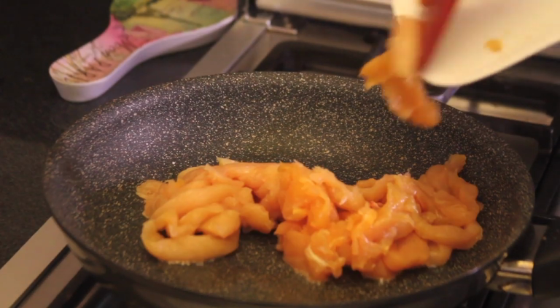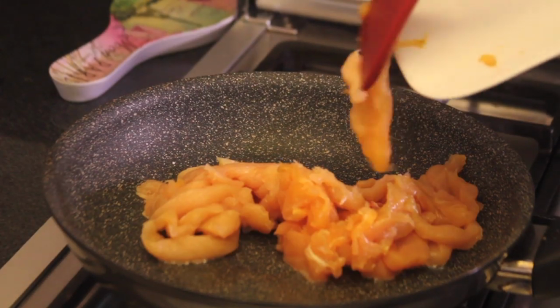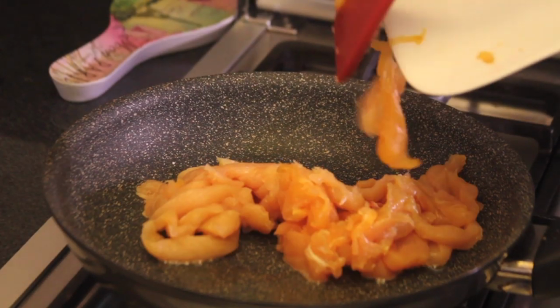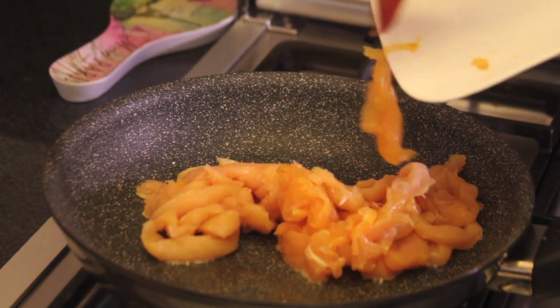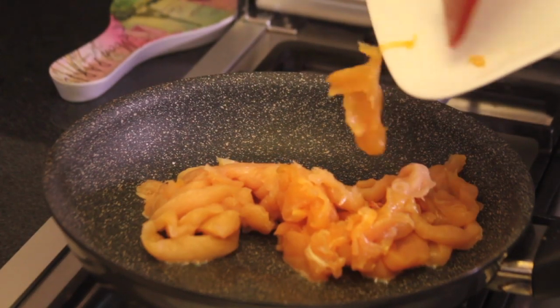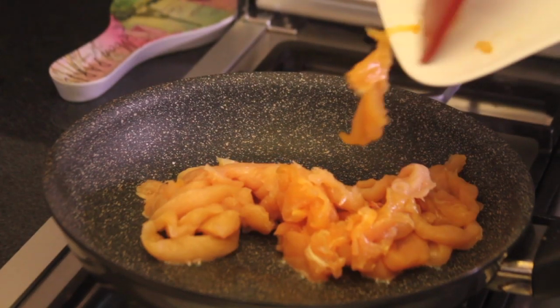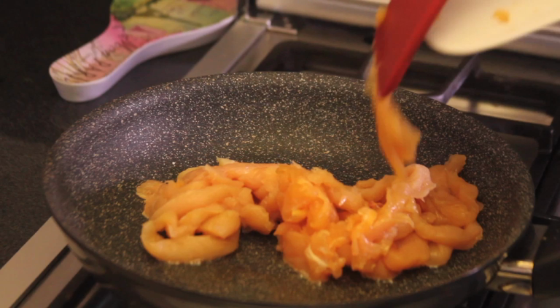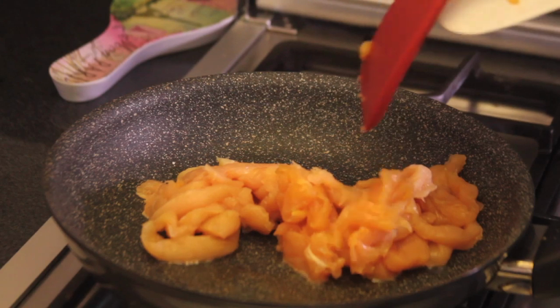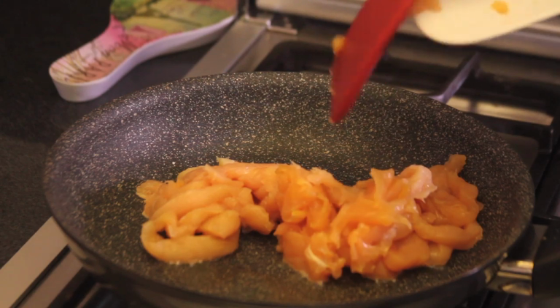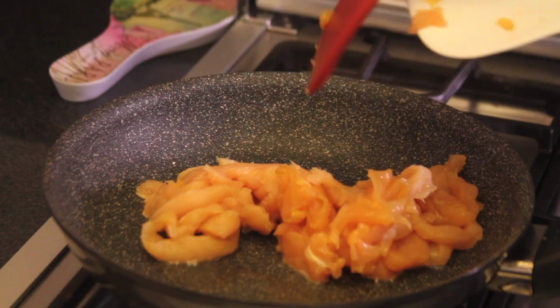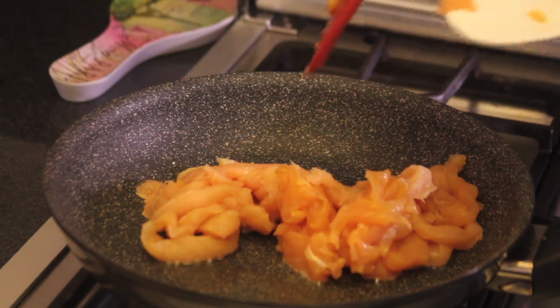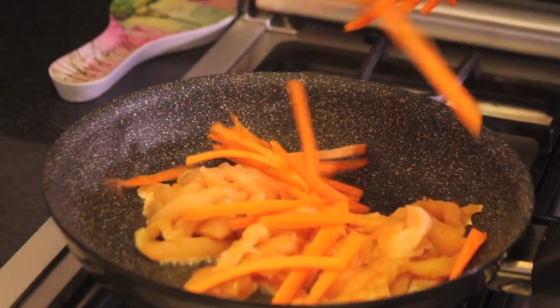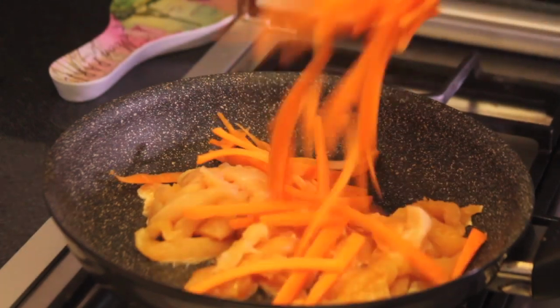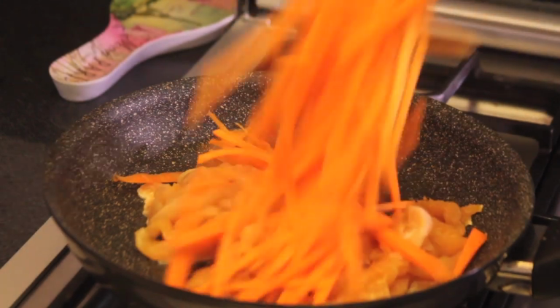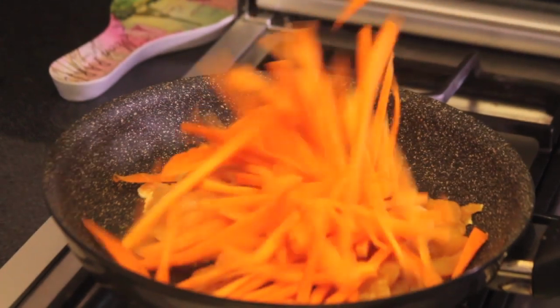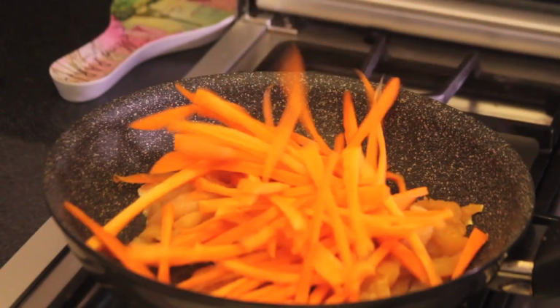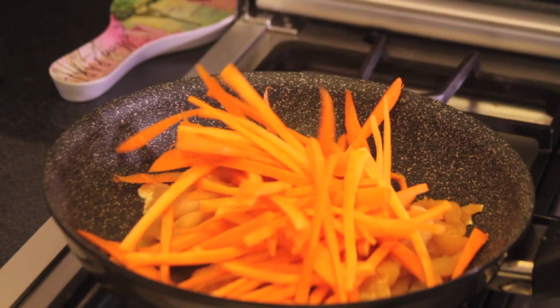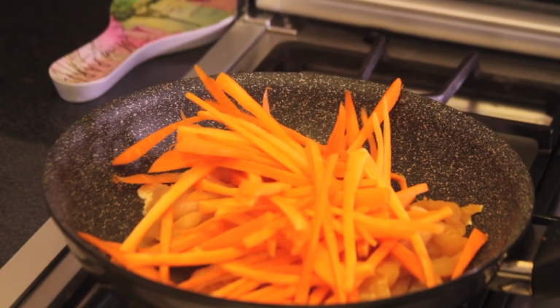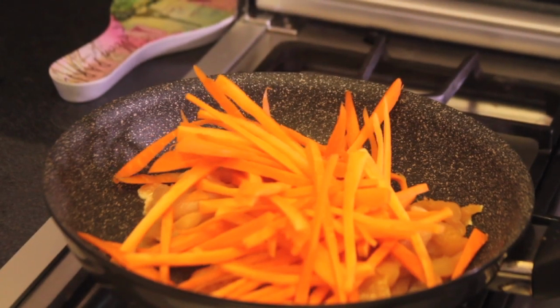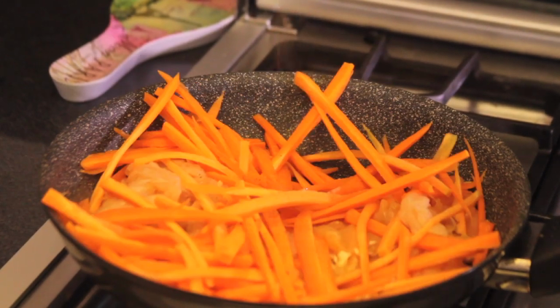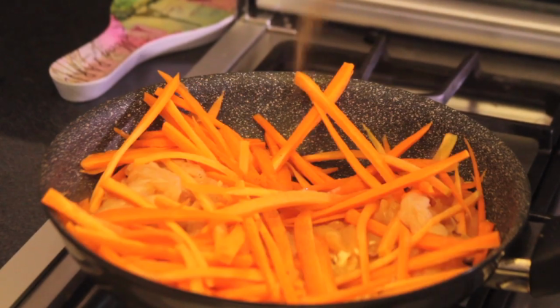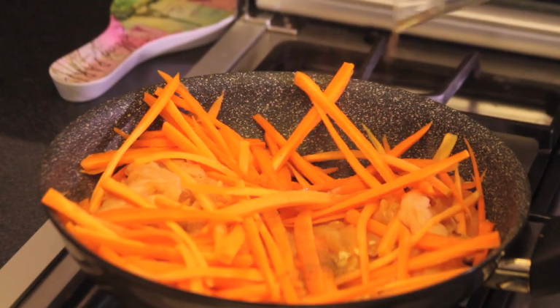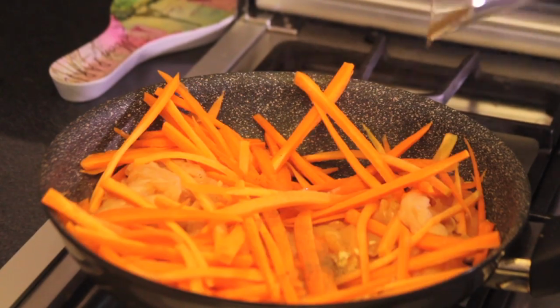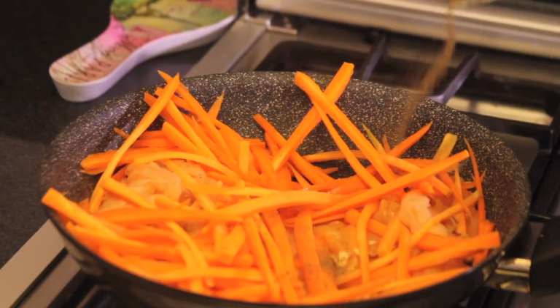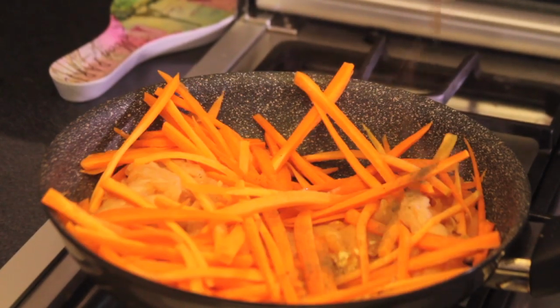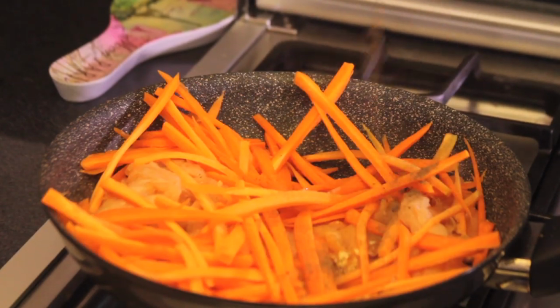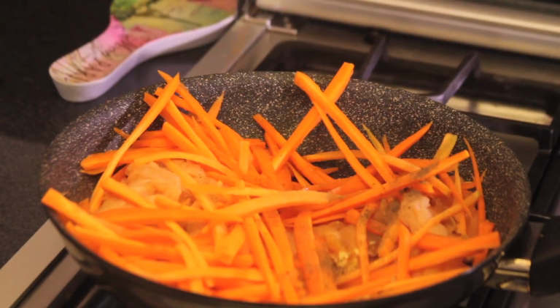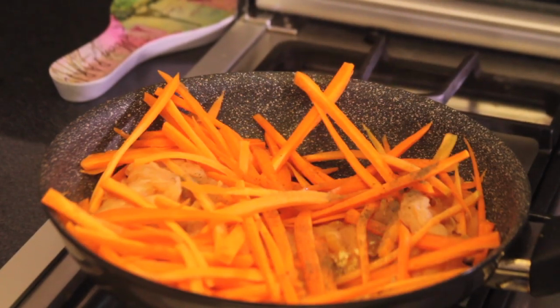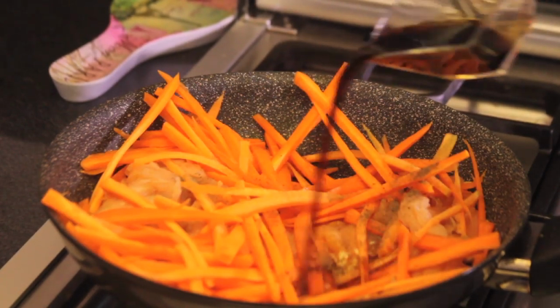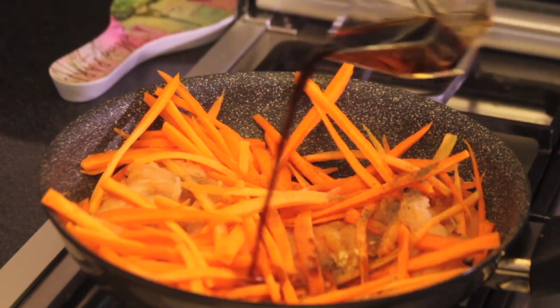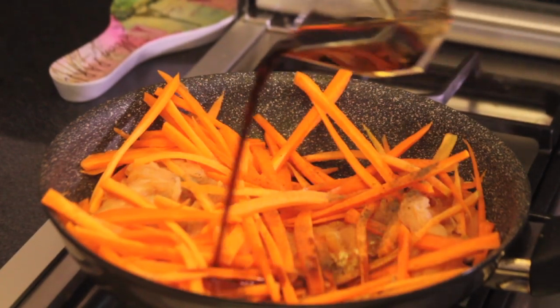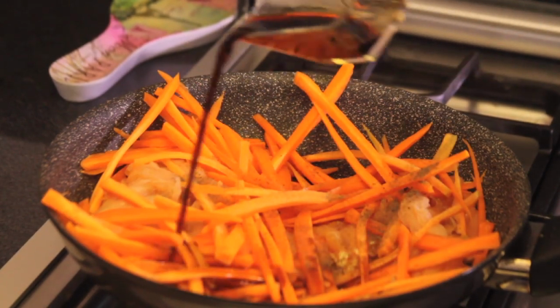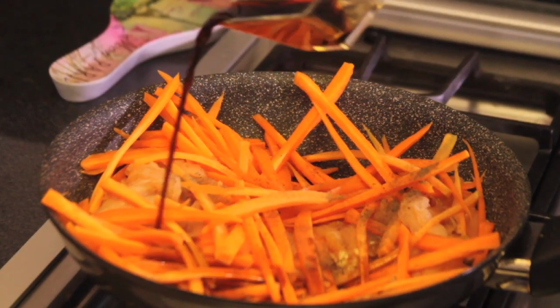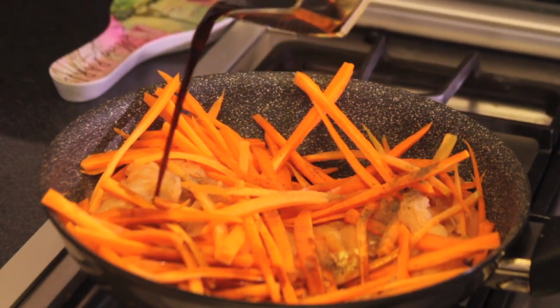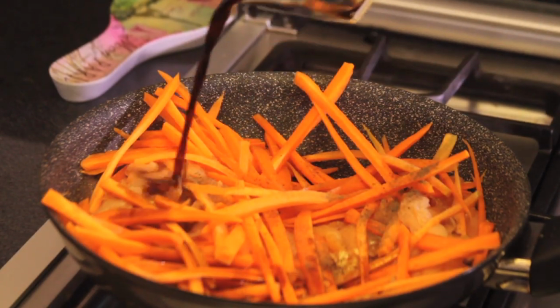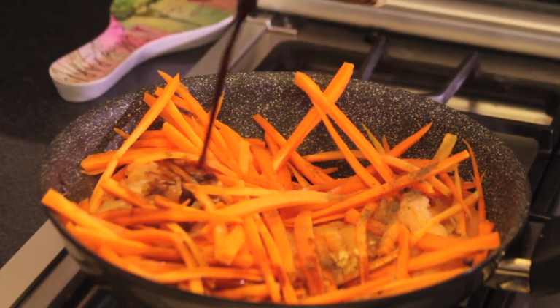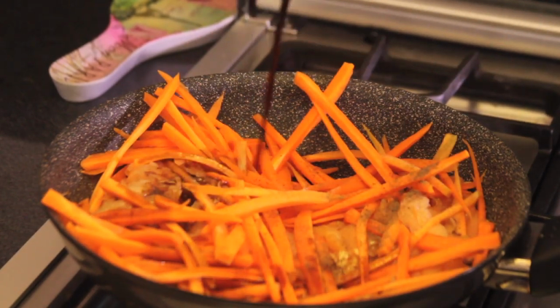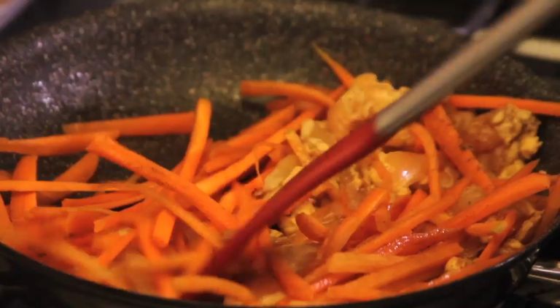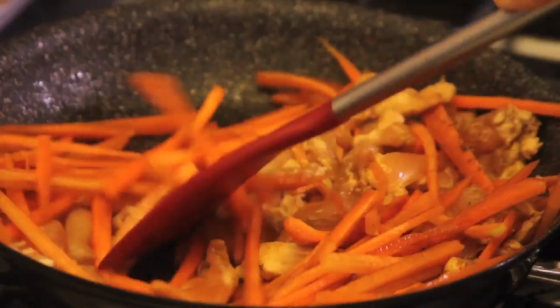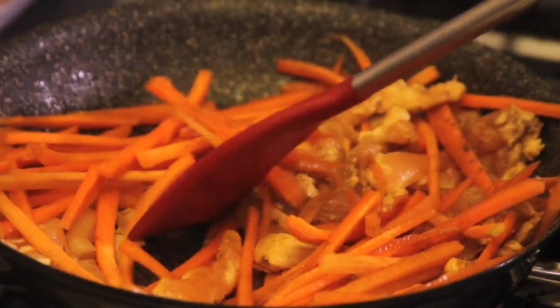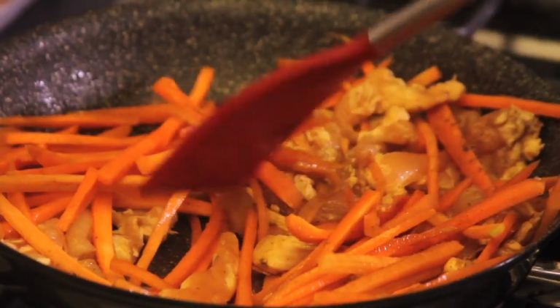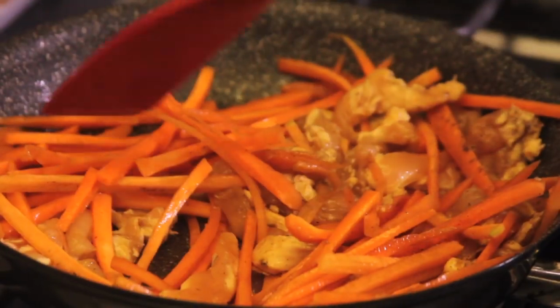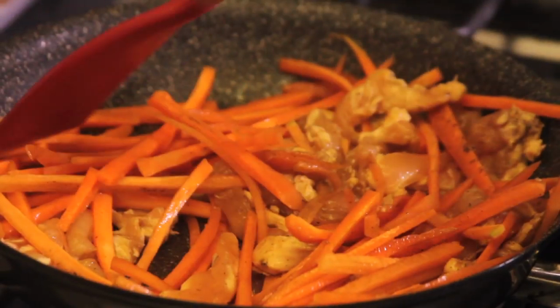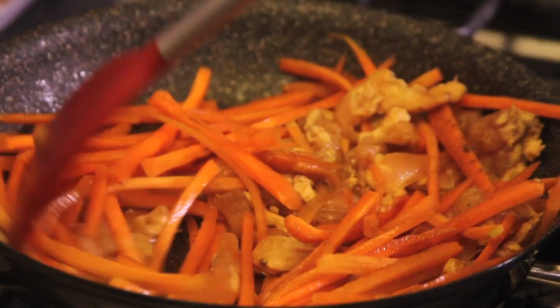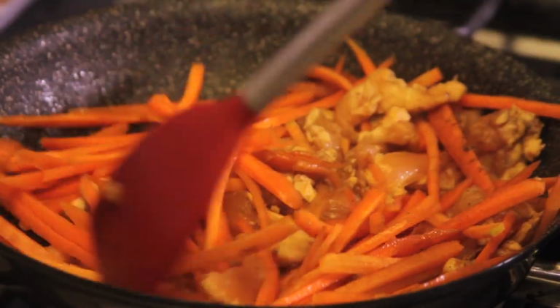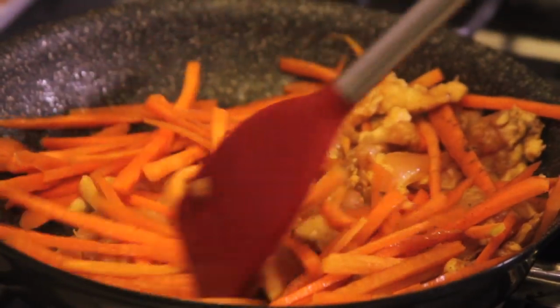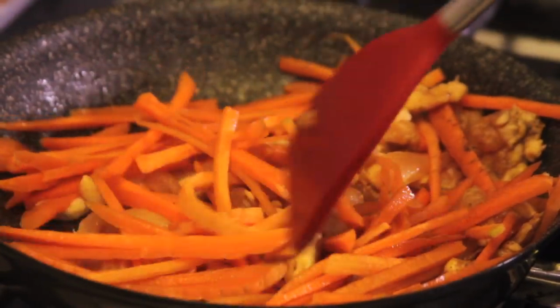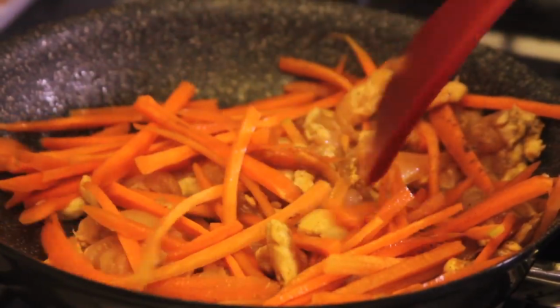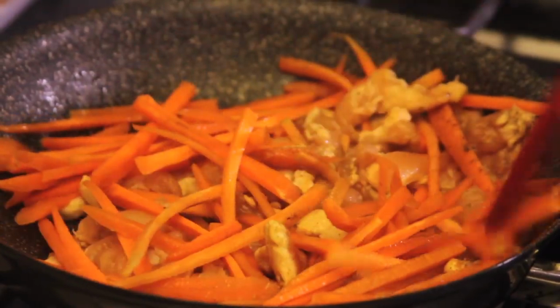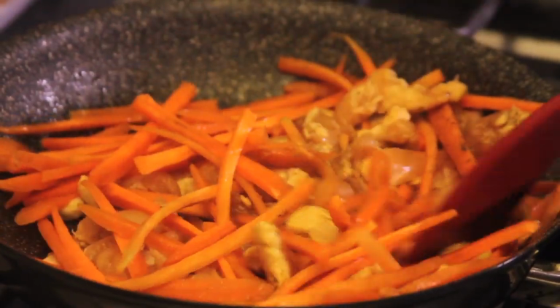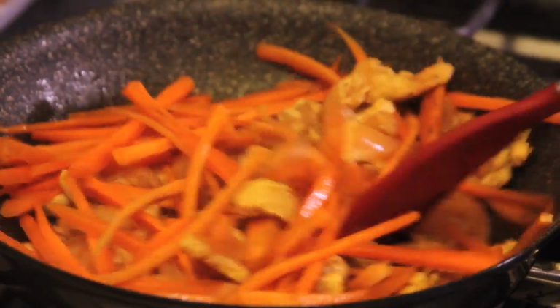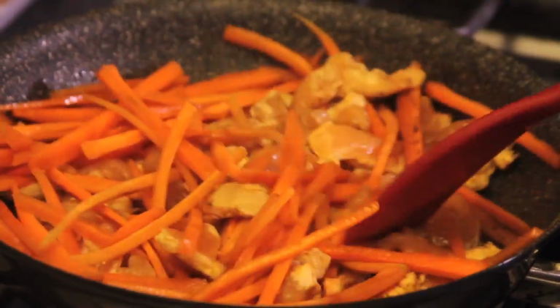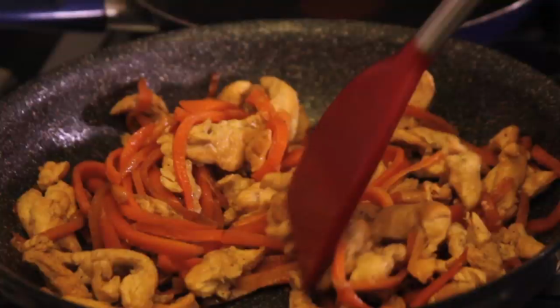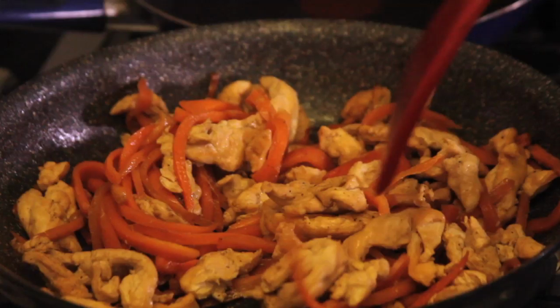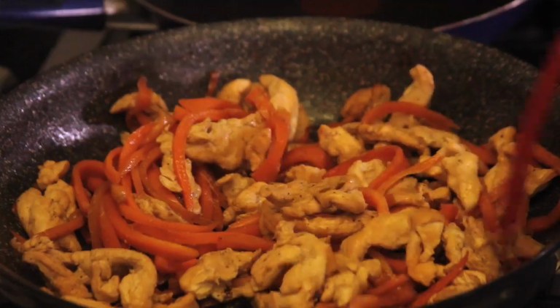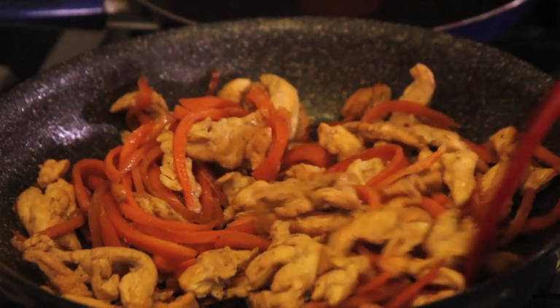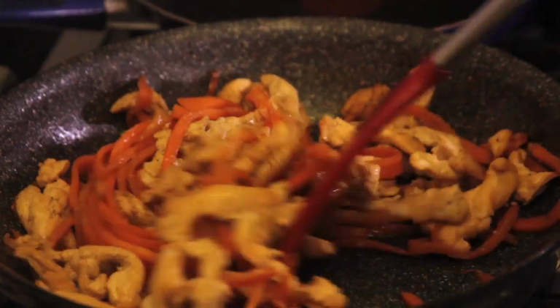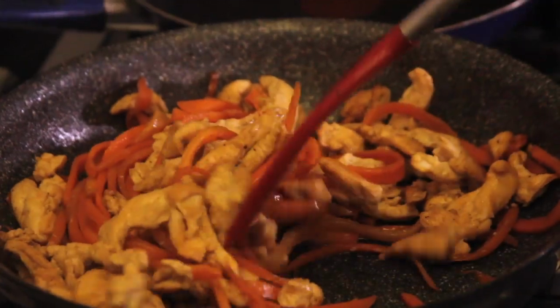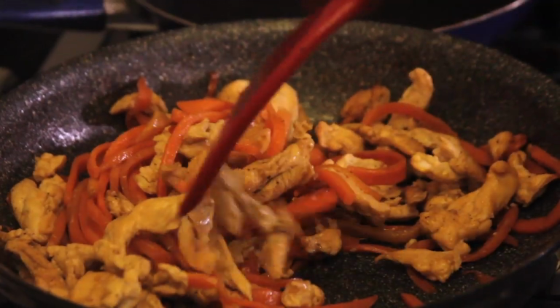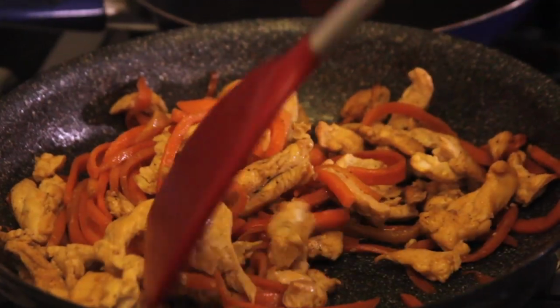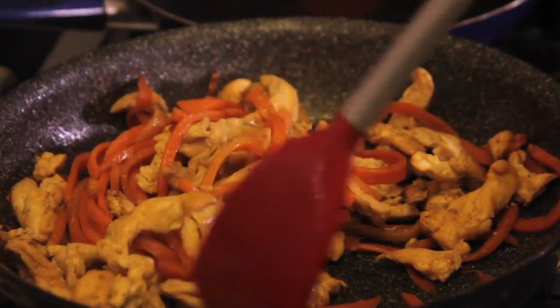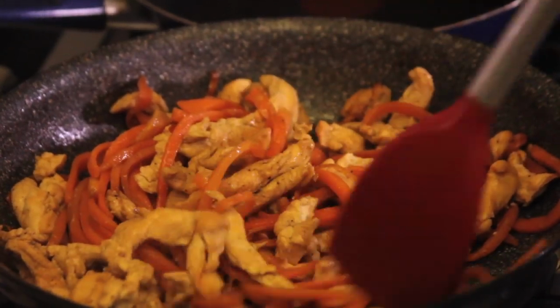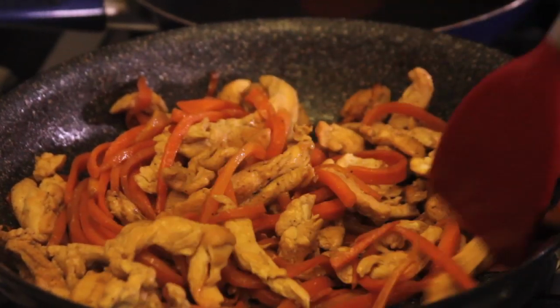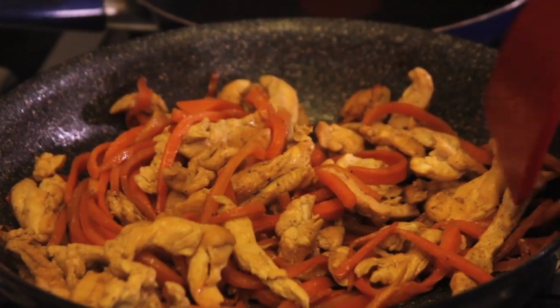Fry the chicken strips, carrots, pepper, and soy sauce for seven minutes until the liquid reduces and the chicken is cooked.